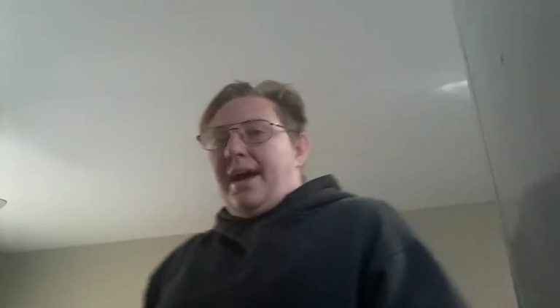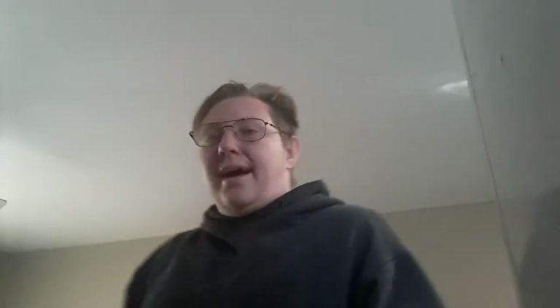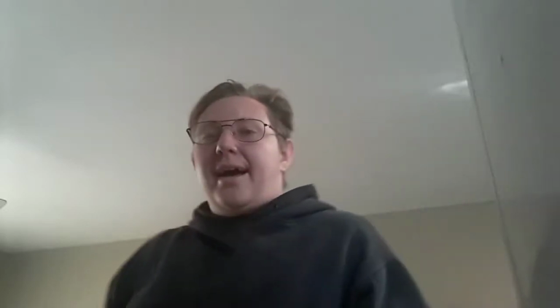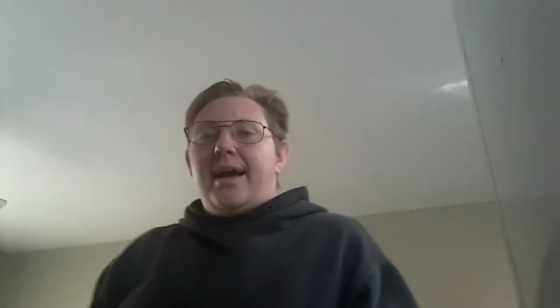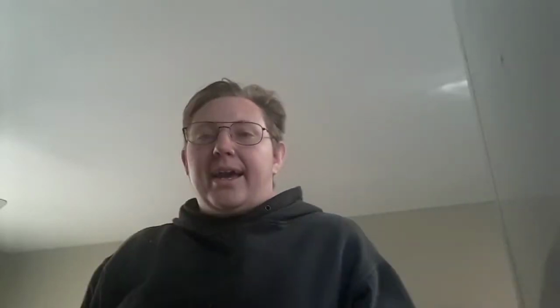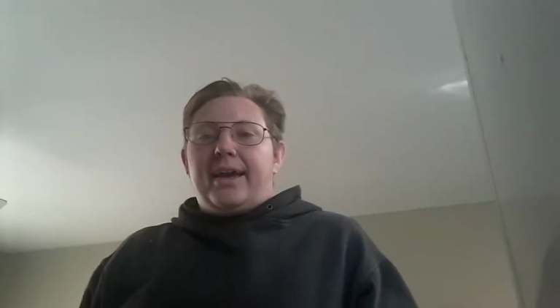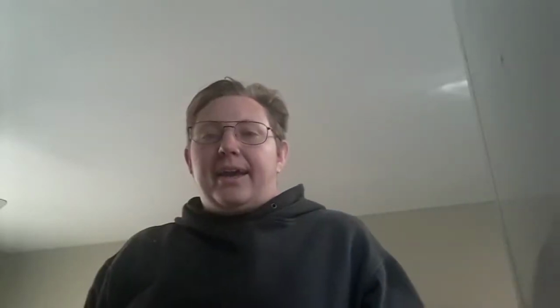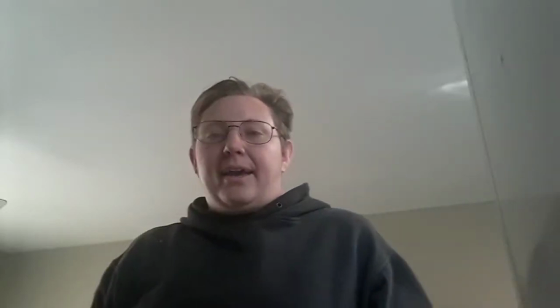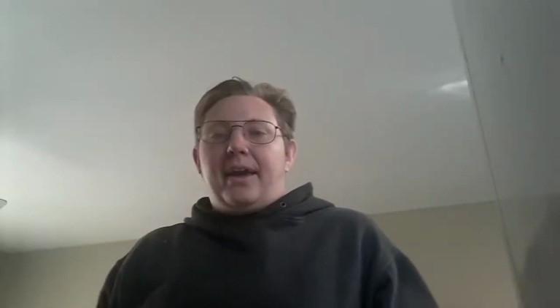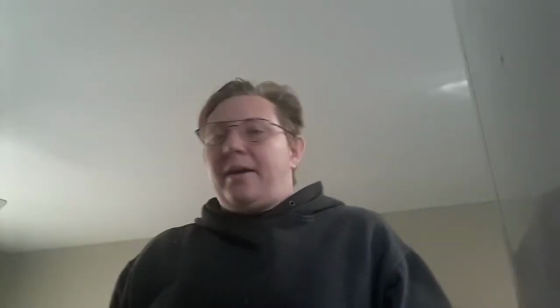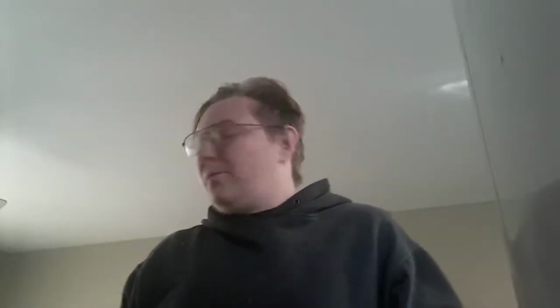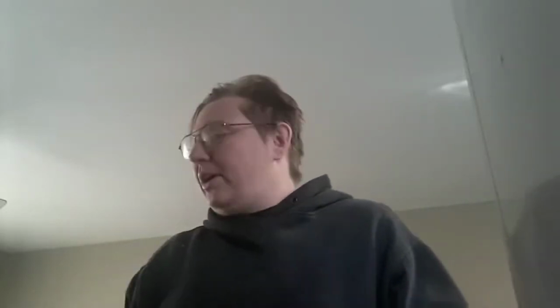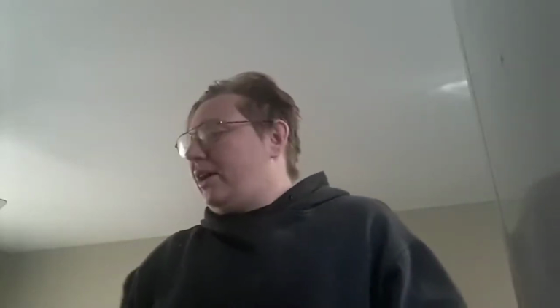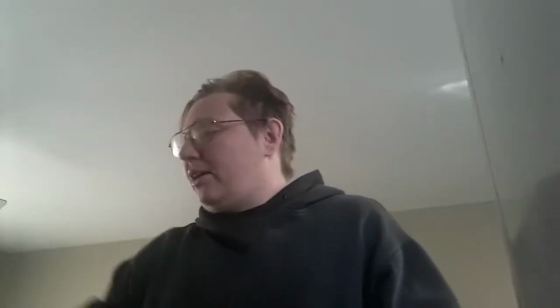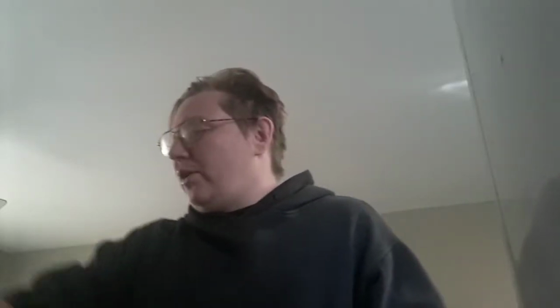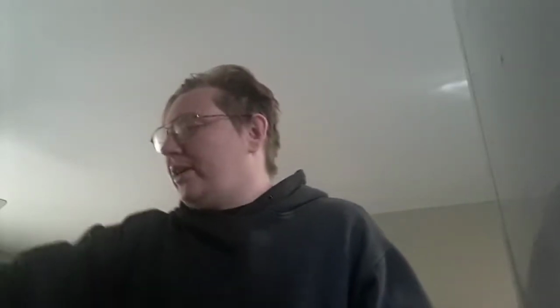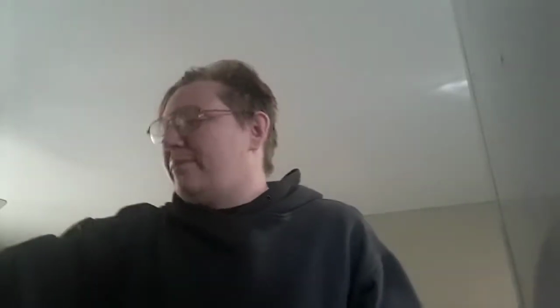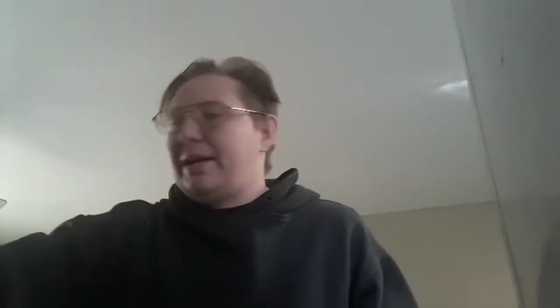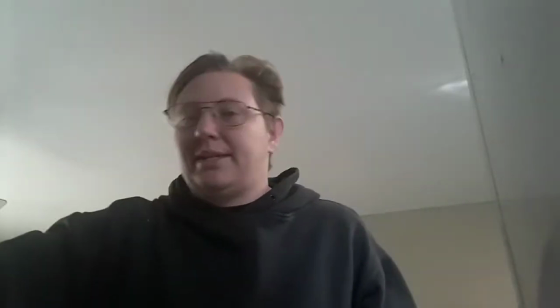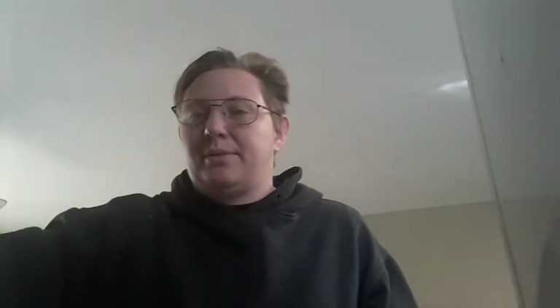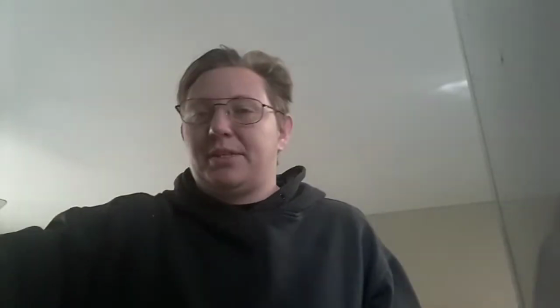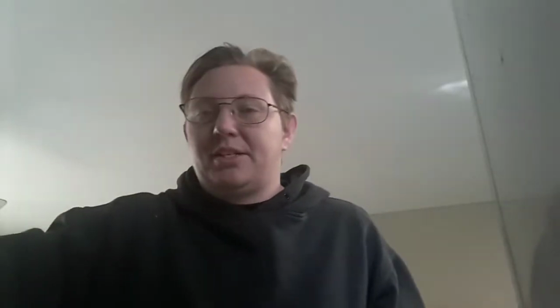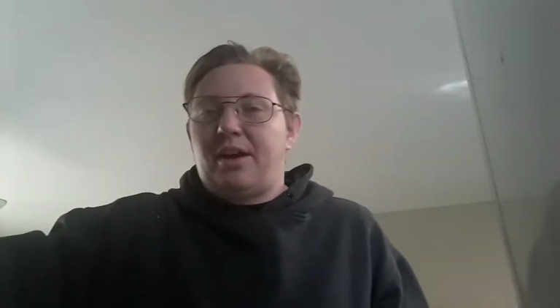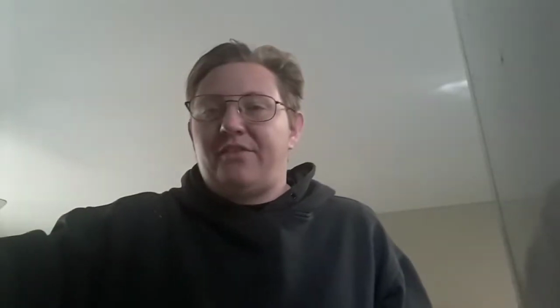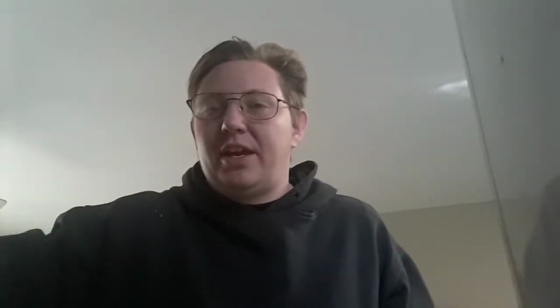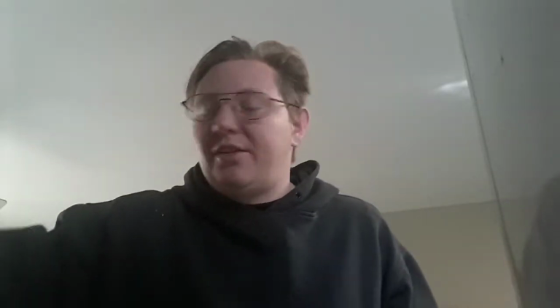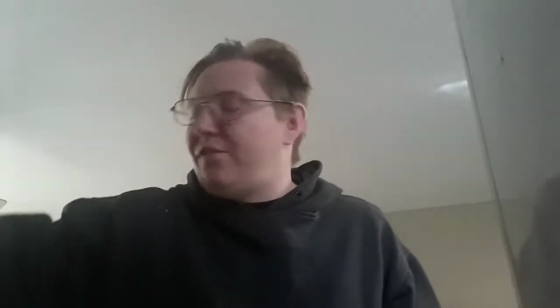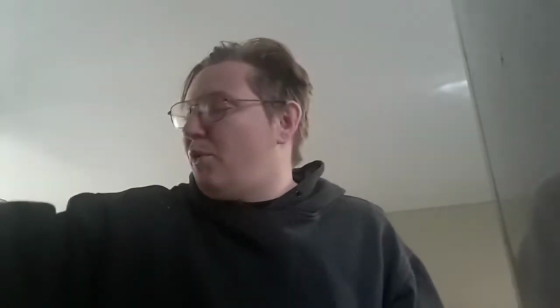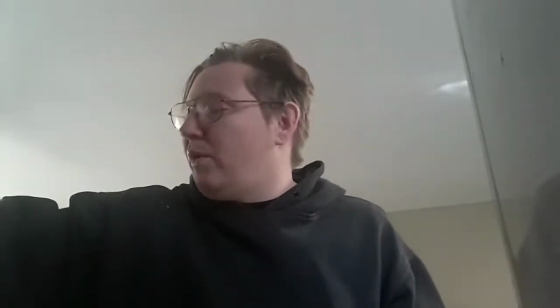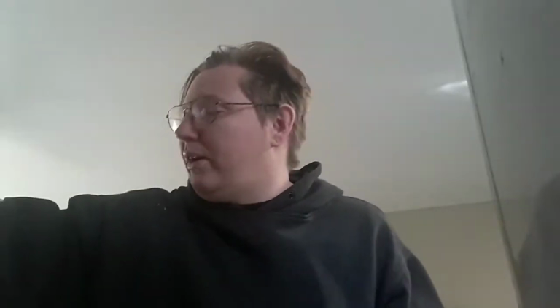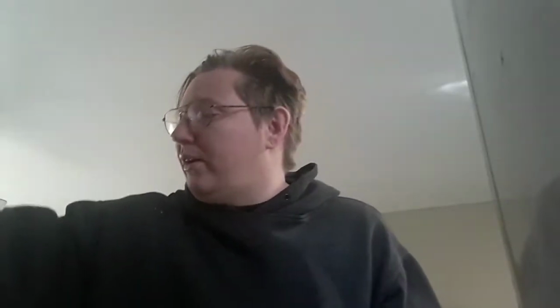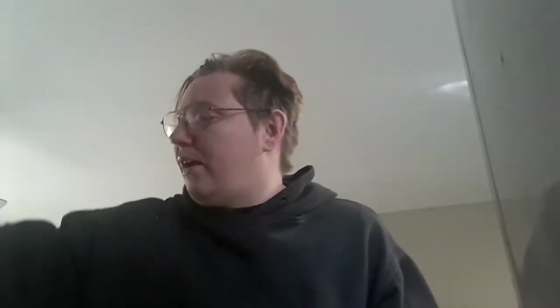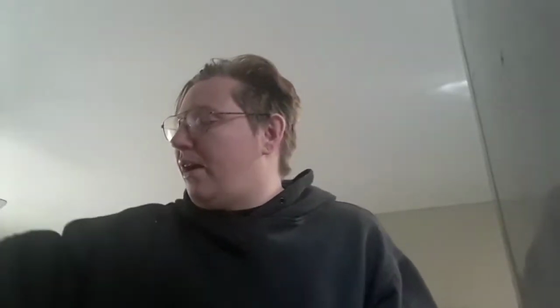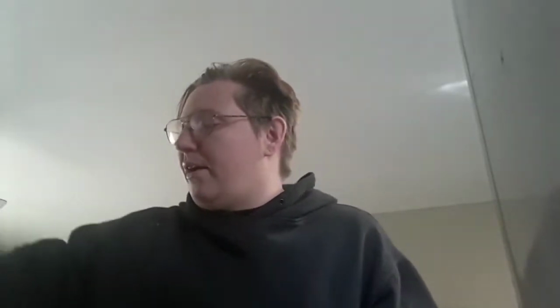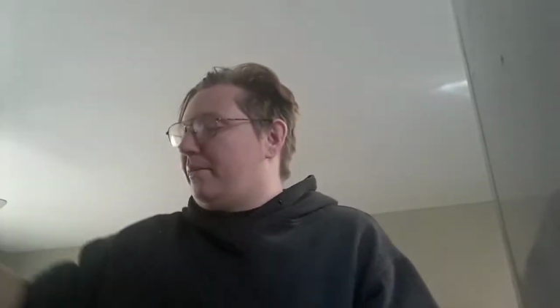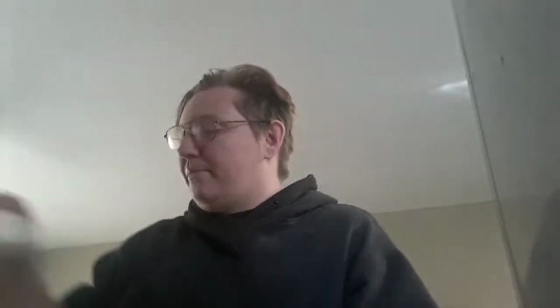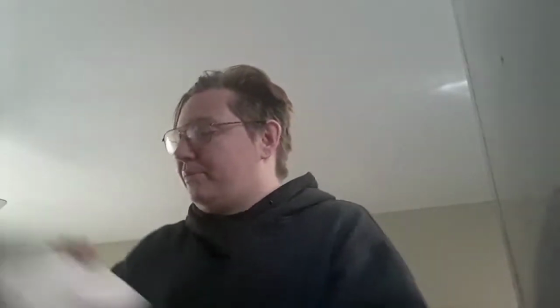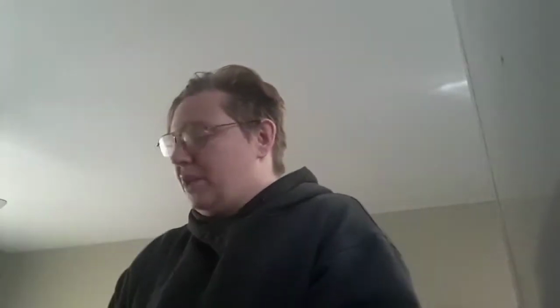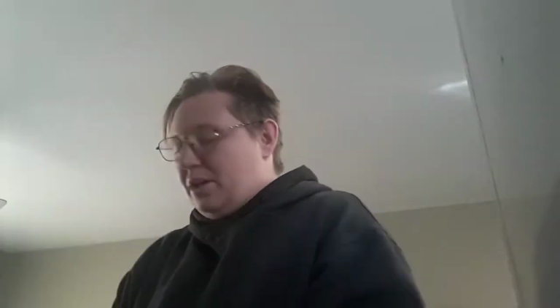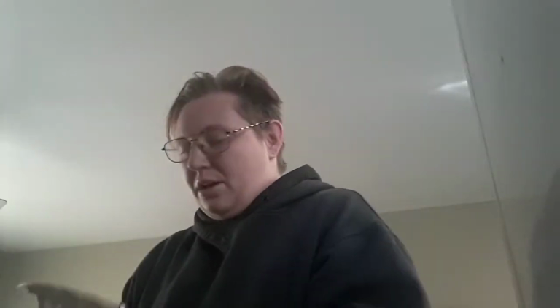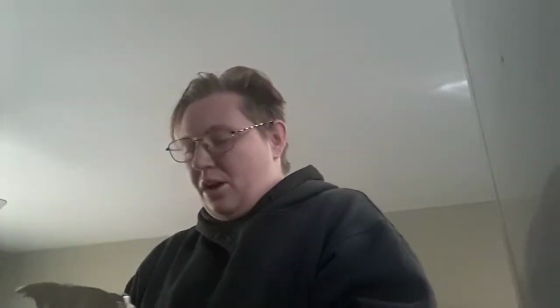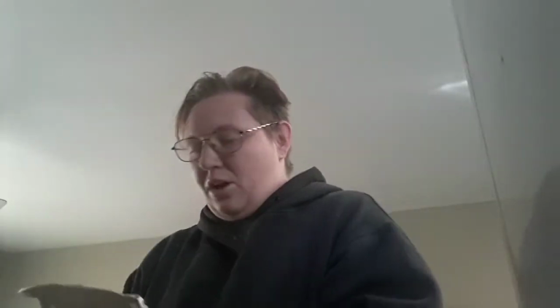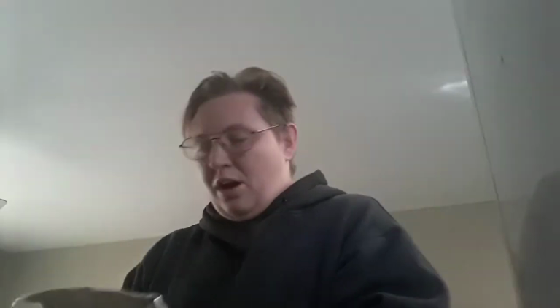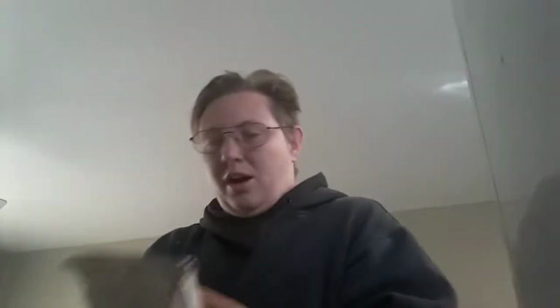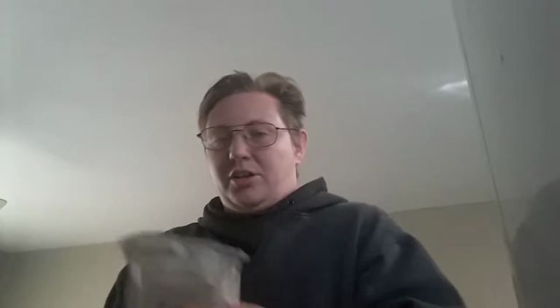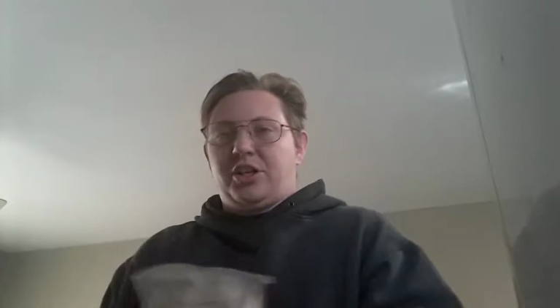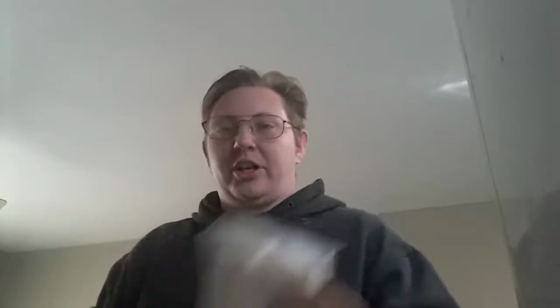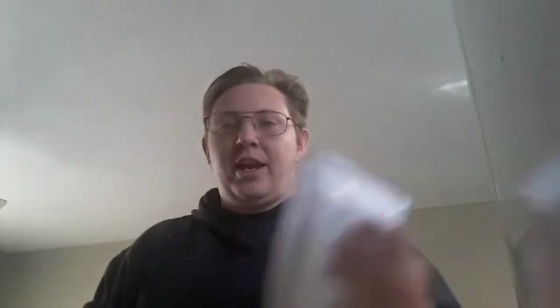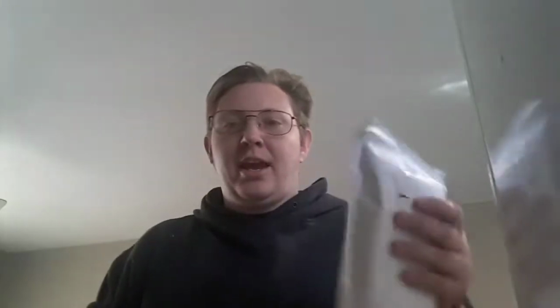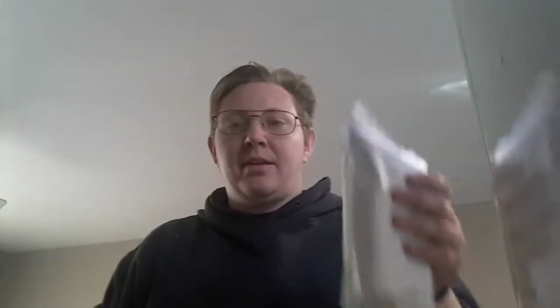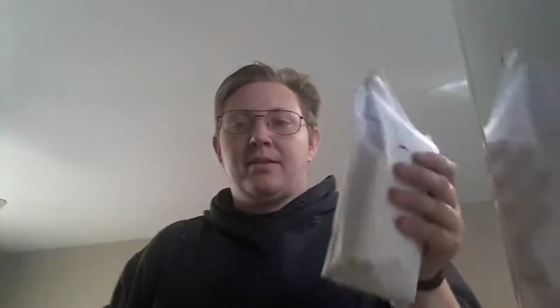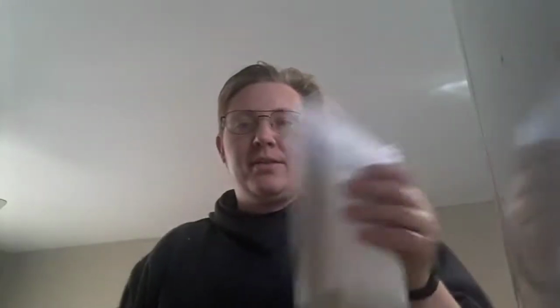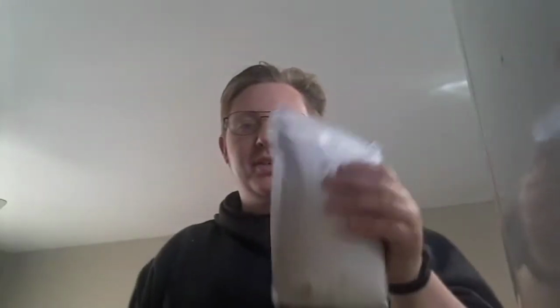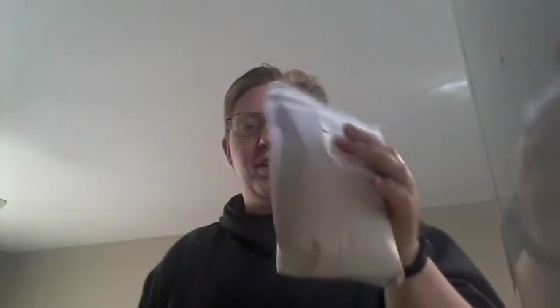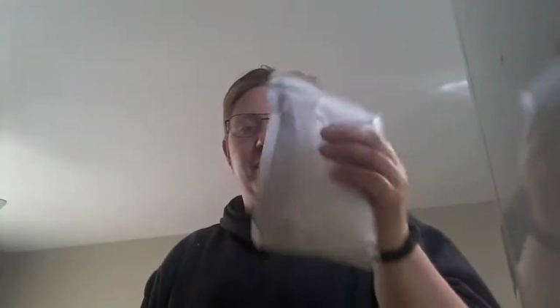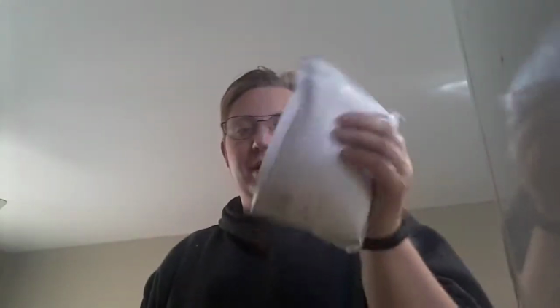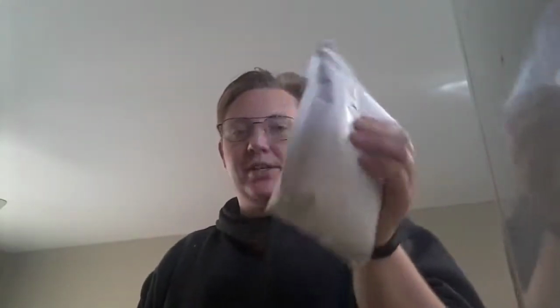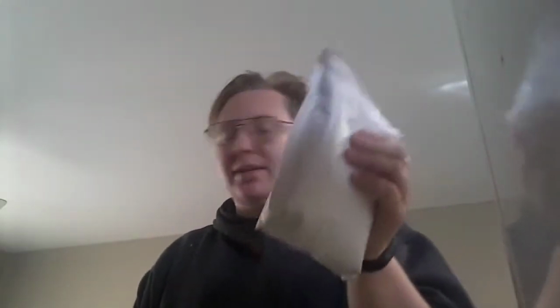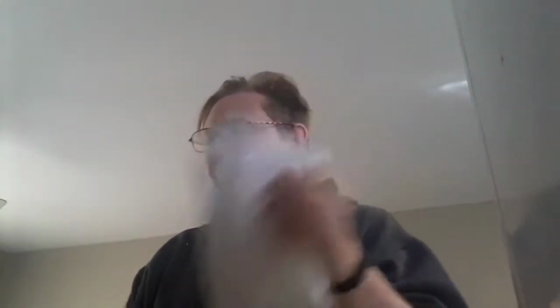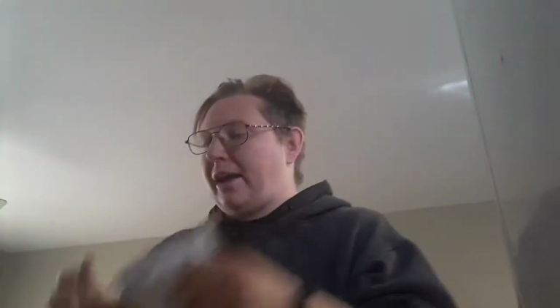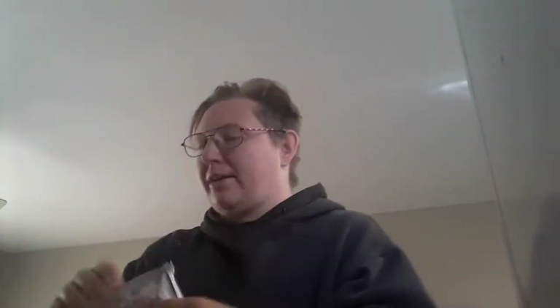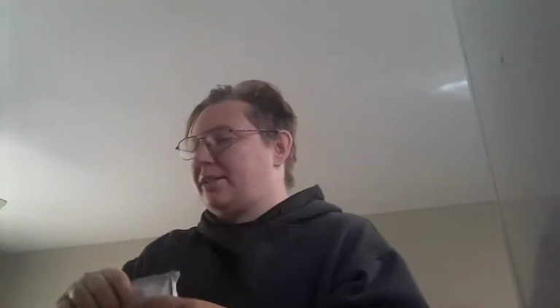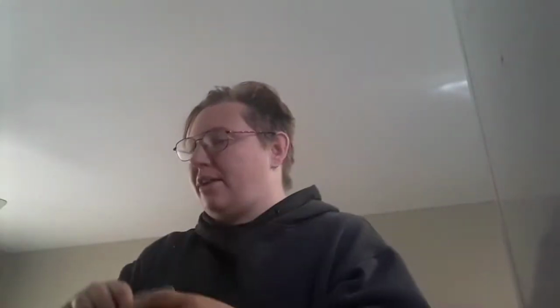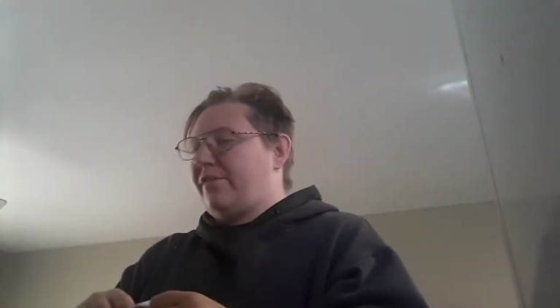Hi! We are going to make some stuffing for our turkey. So here's the pack of stuffing.